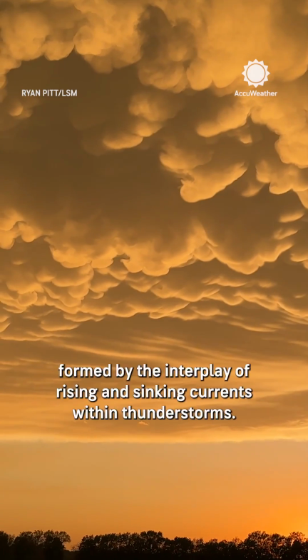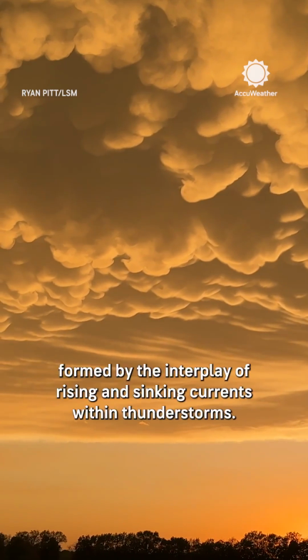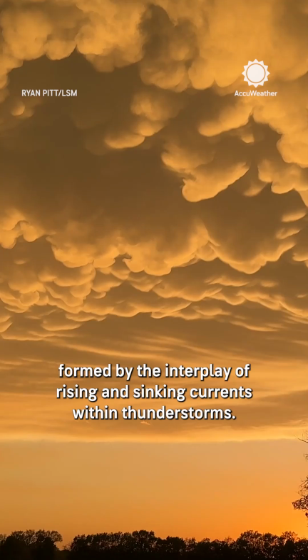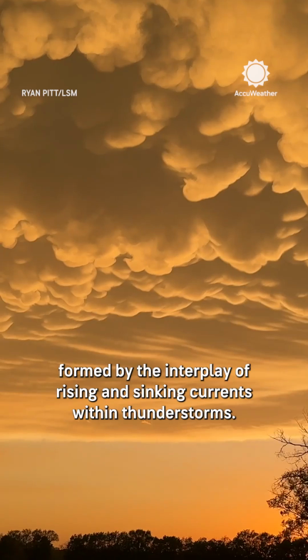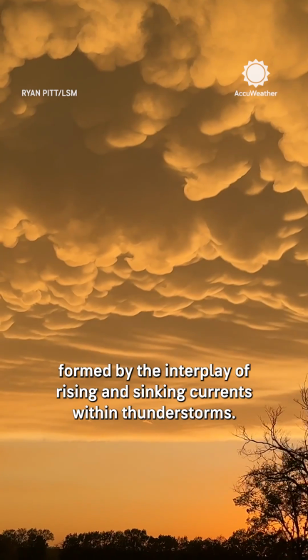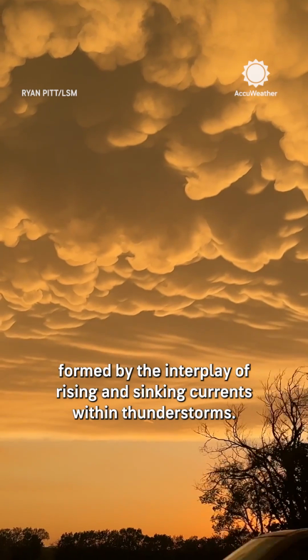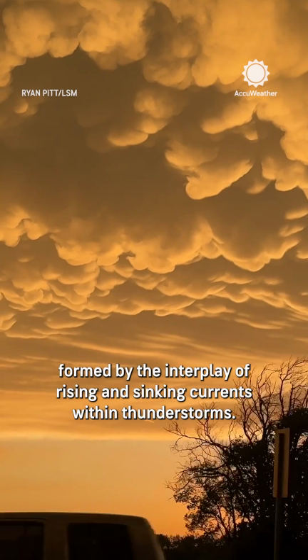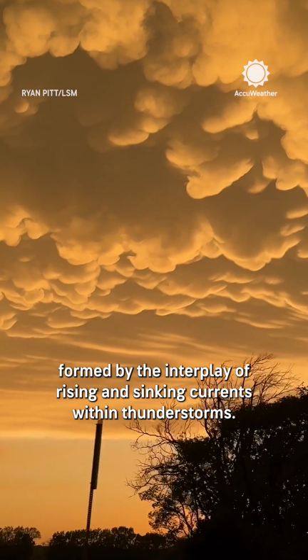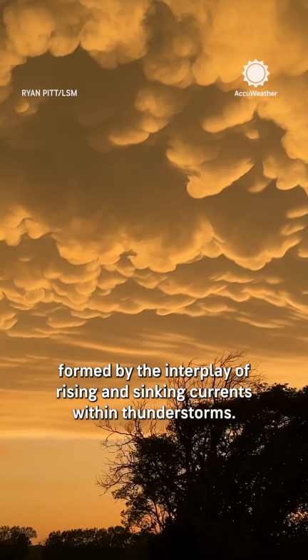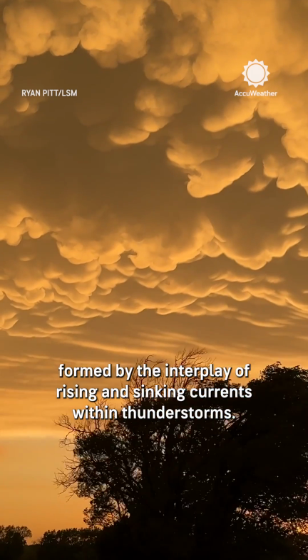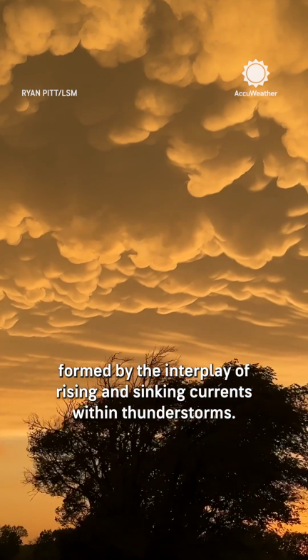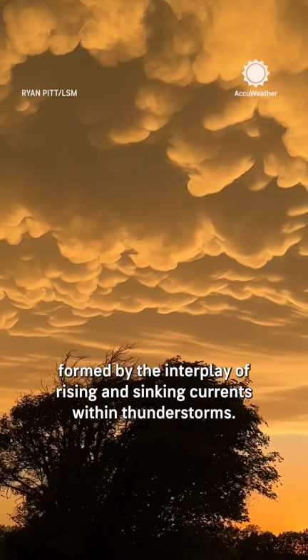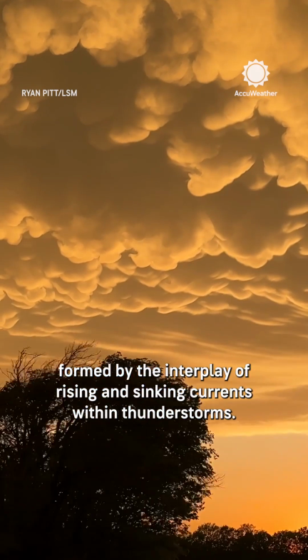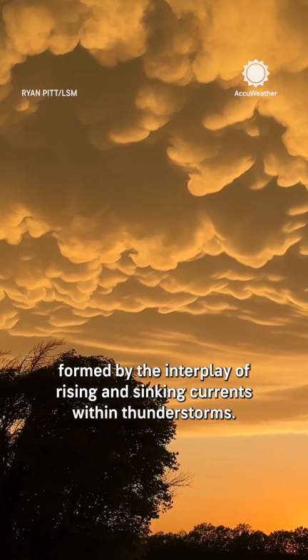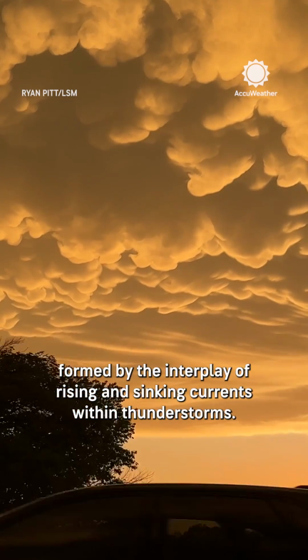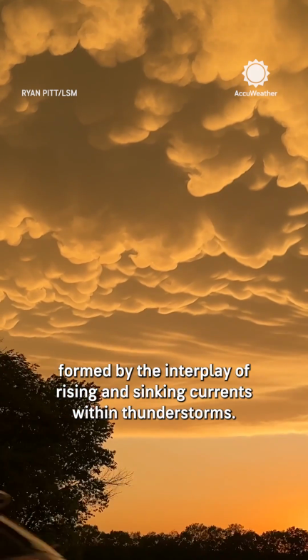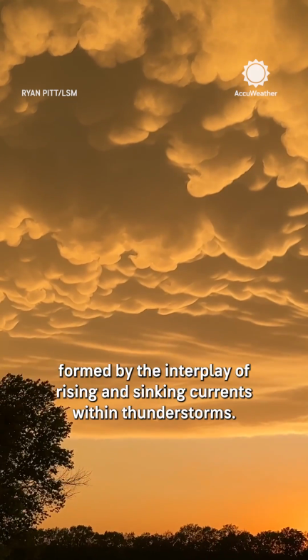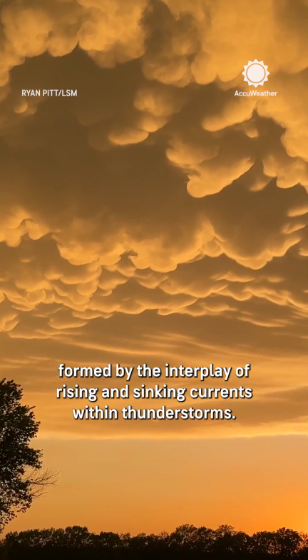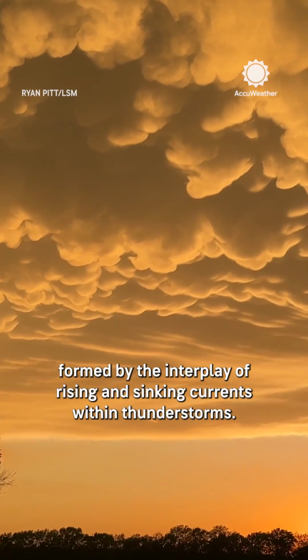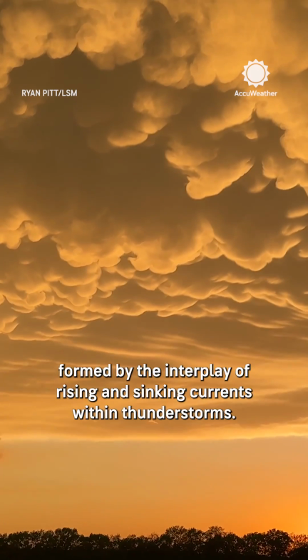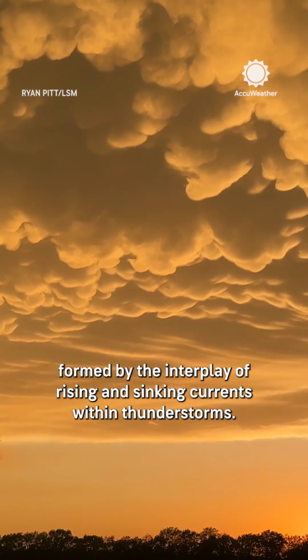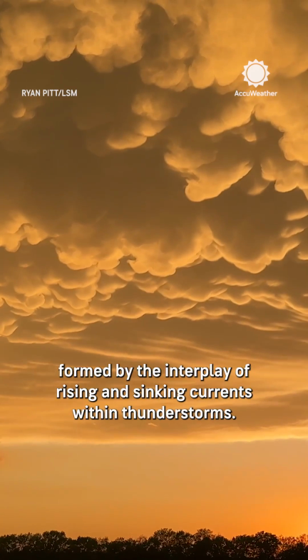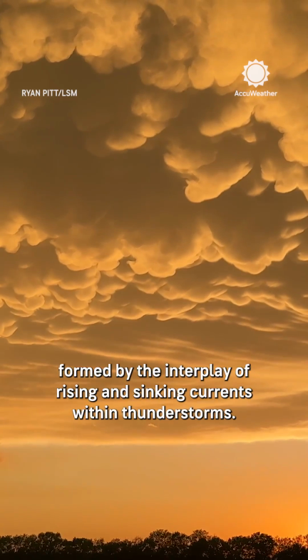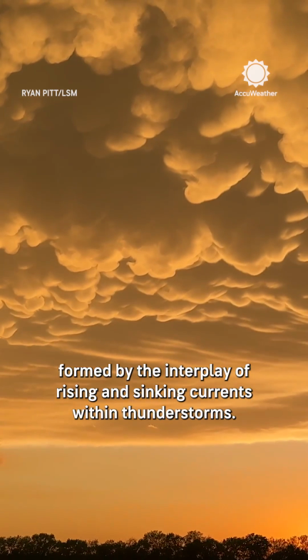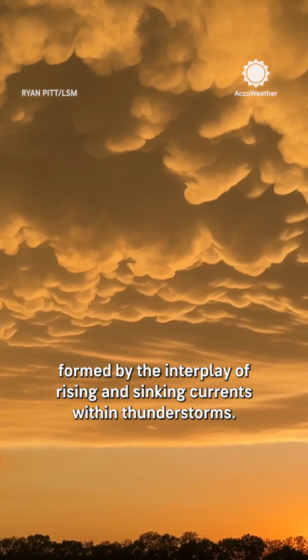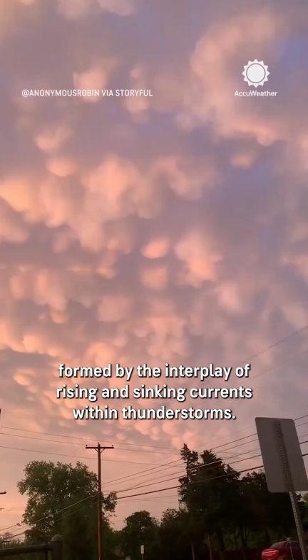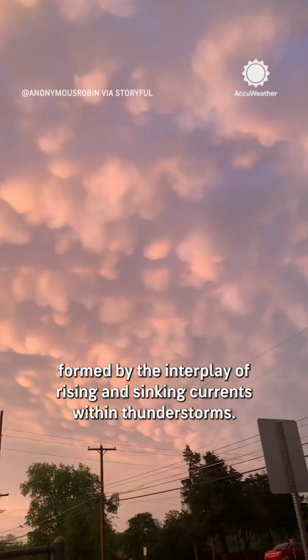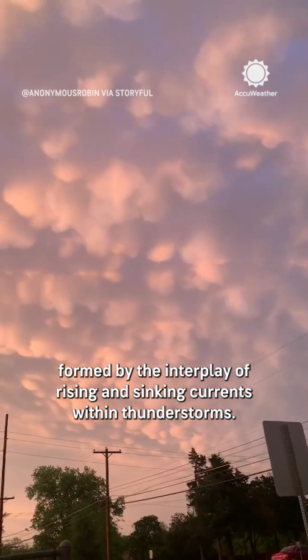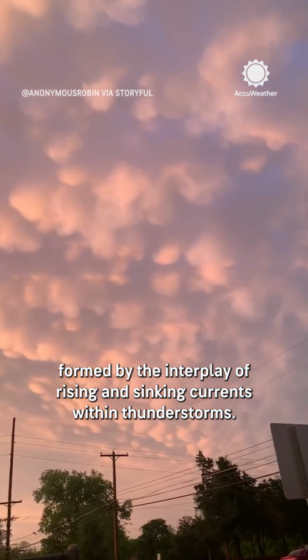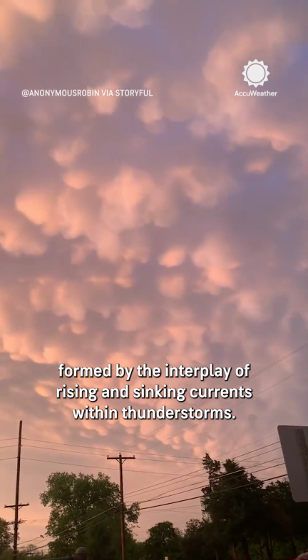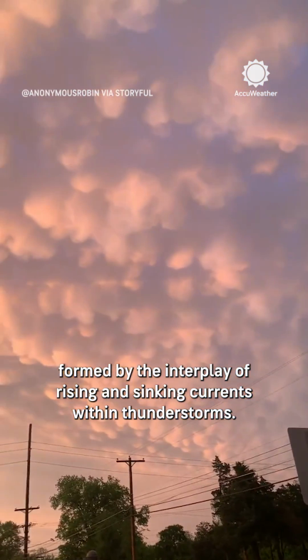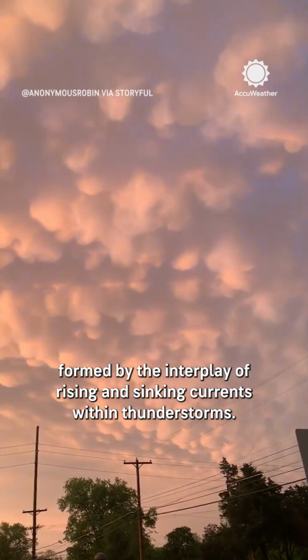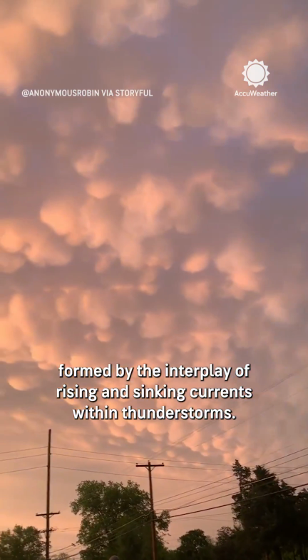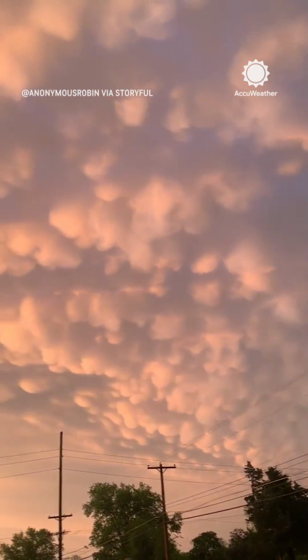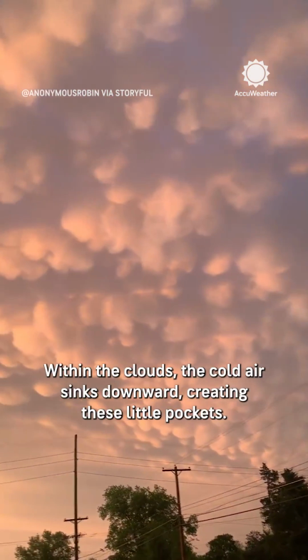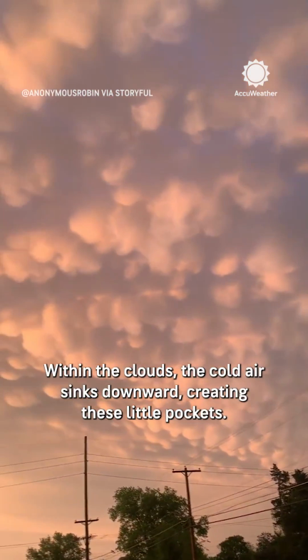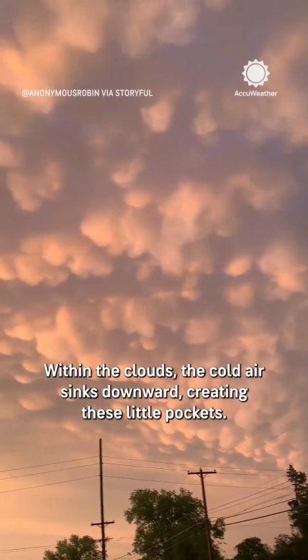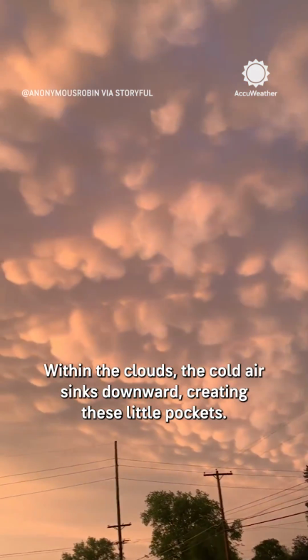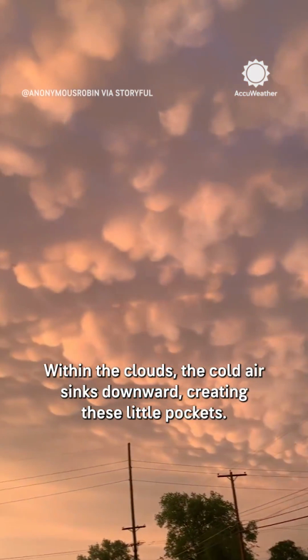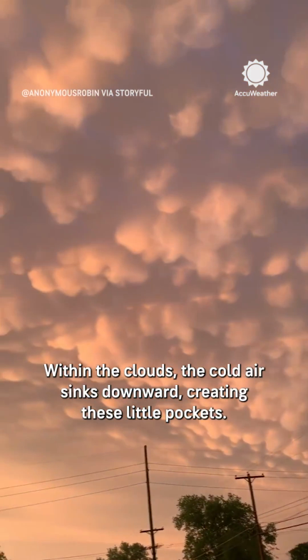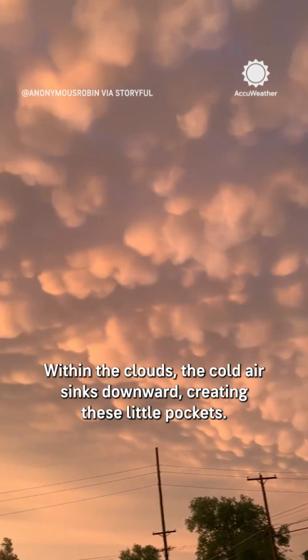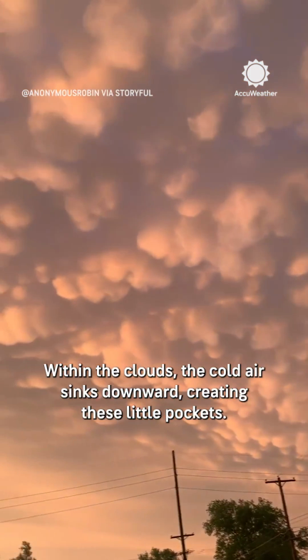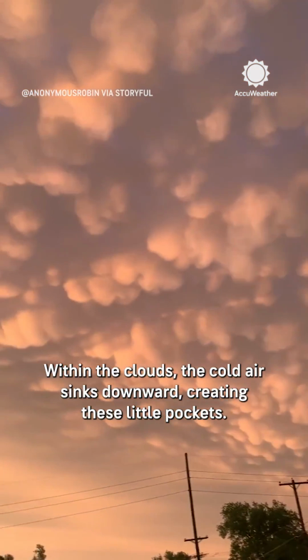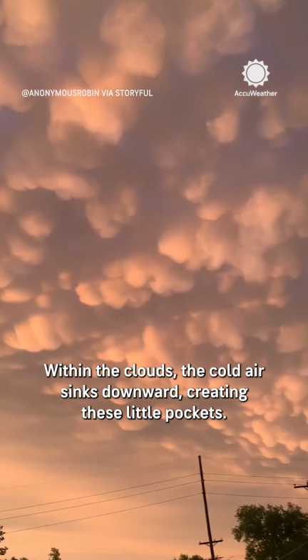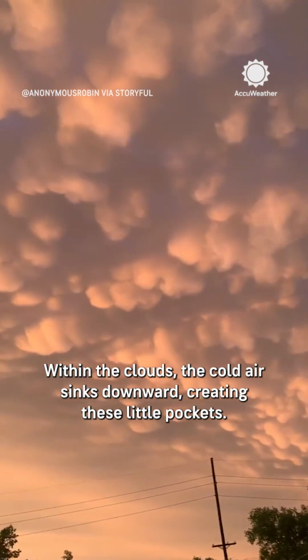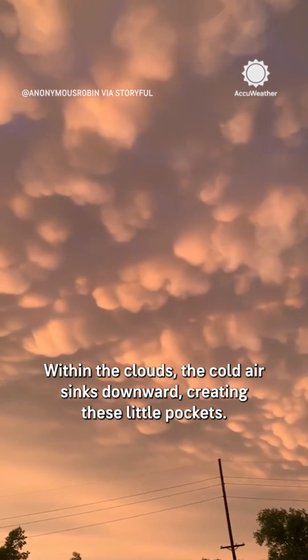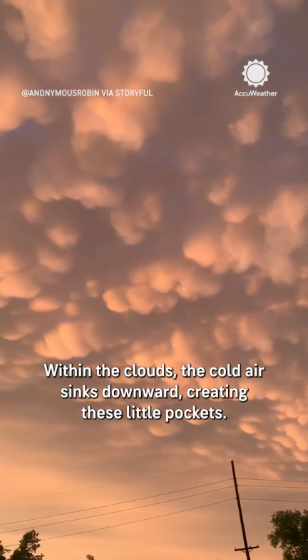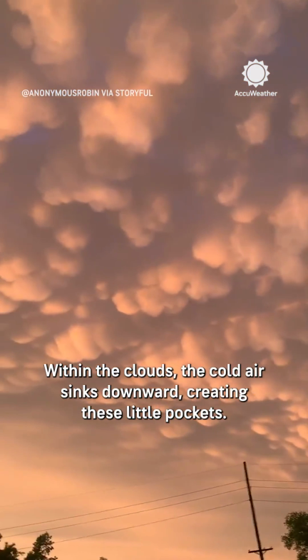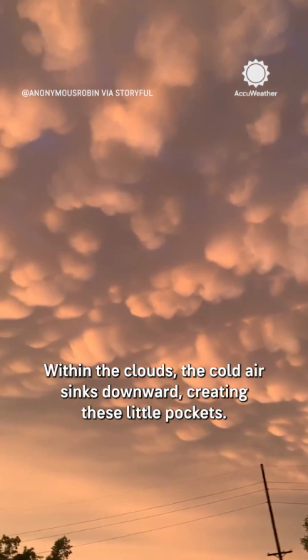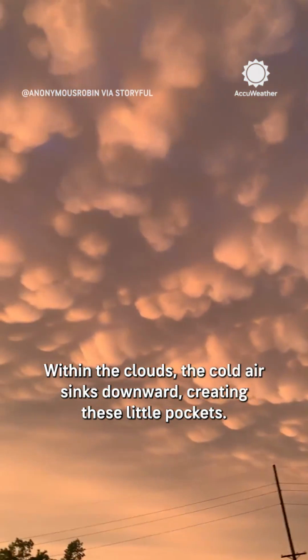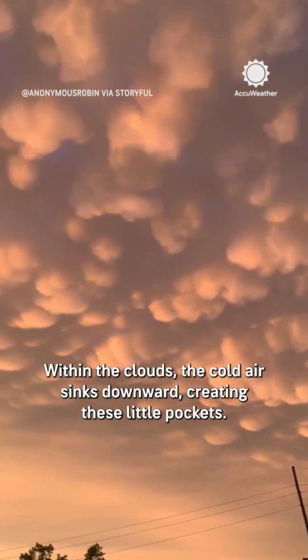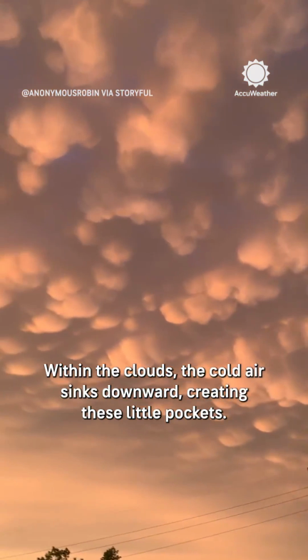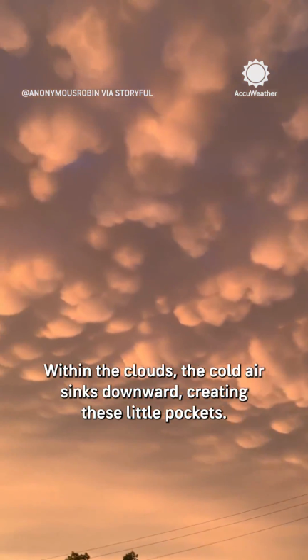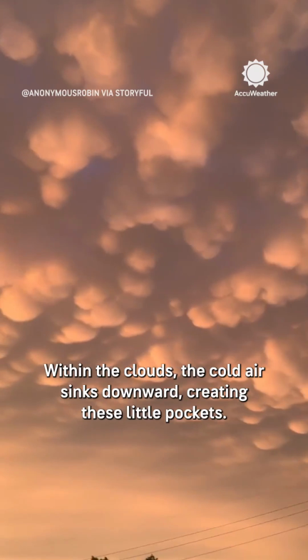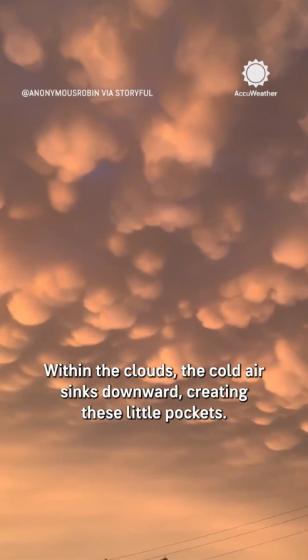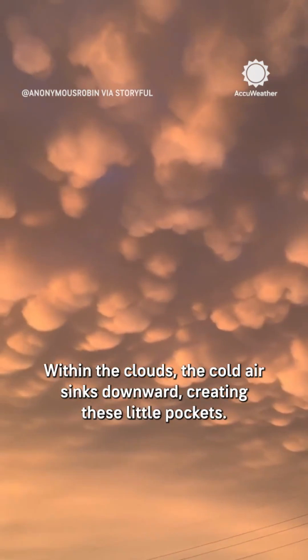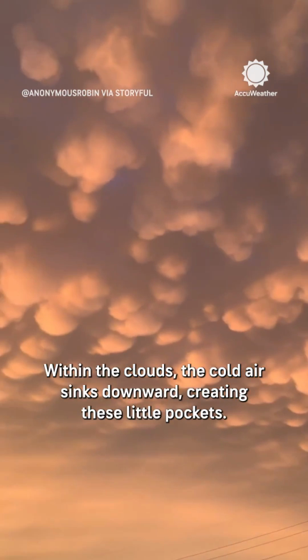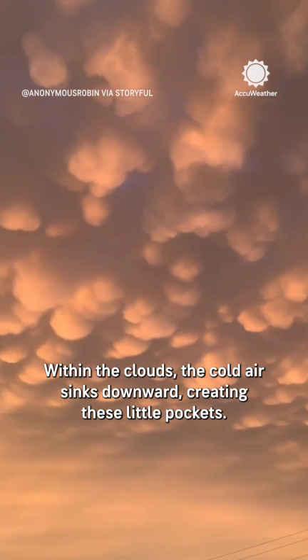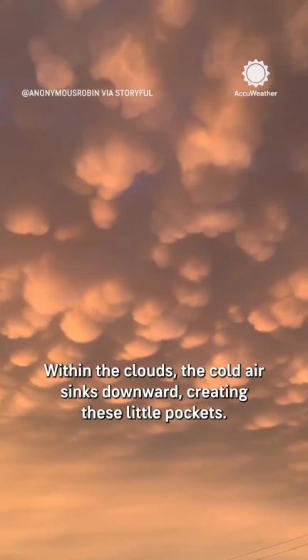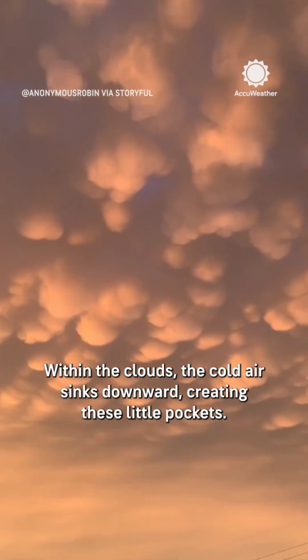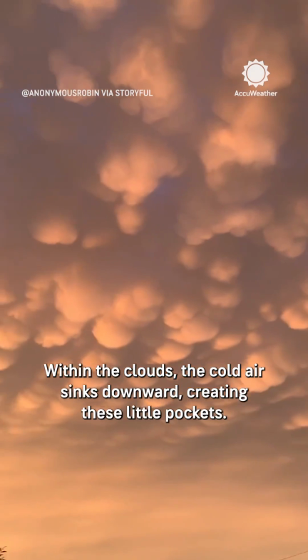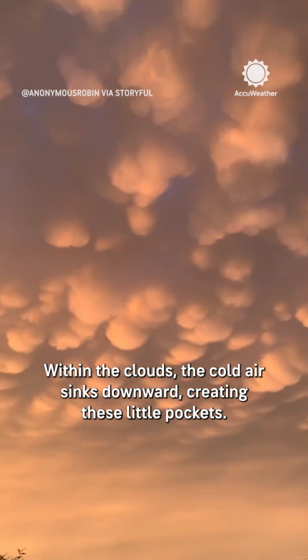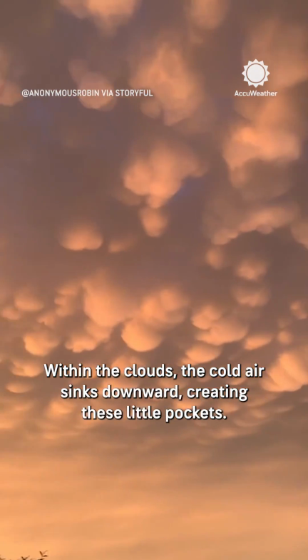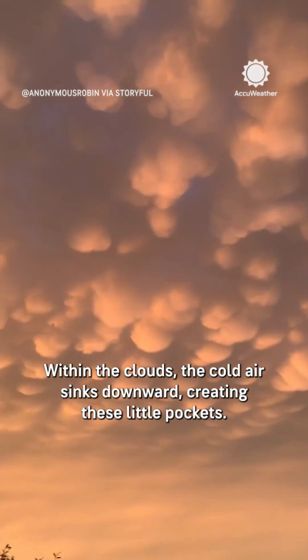Mammatus clouds are a testament to the dynamic nature of our atmosphere, formed by the interplay of rising and sinking currents within thunderstorms. Within the clouds, the cold air sinks downward, creating these little pockets.